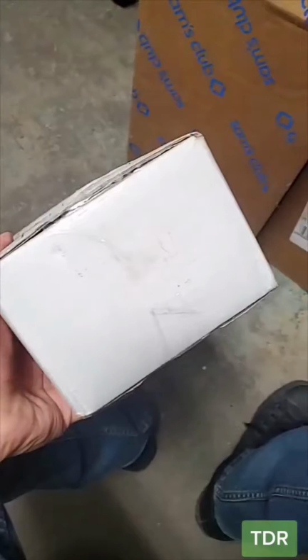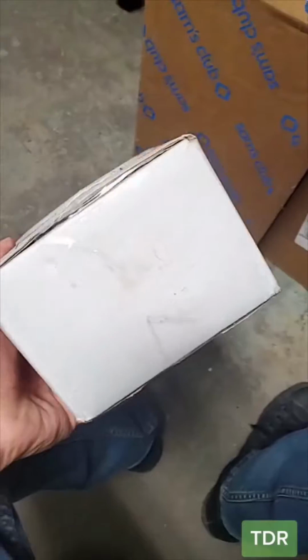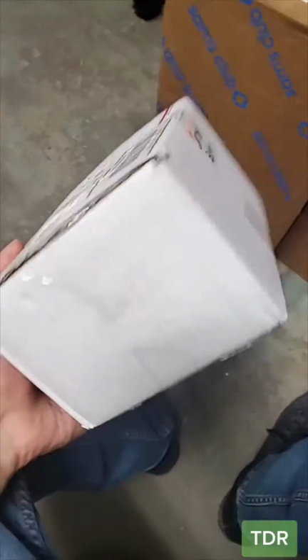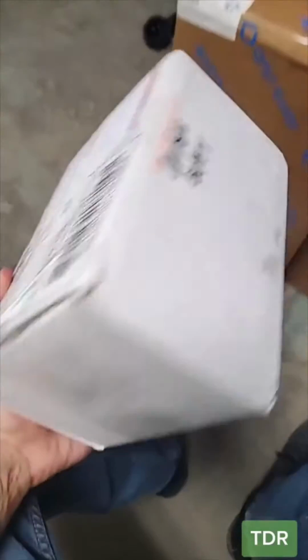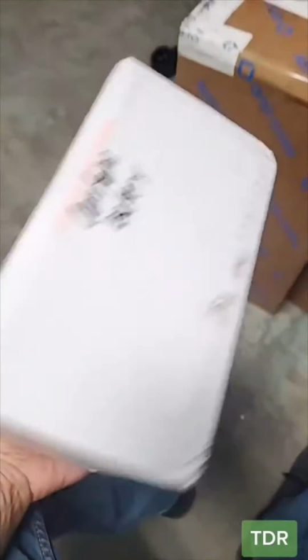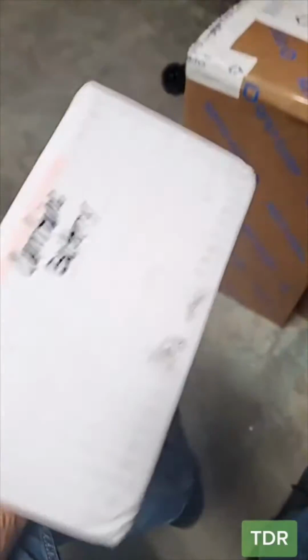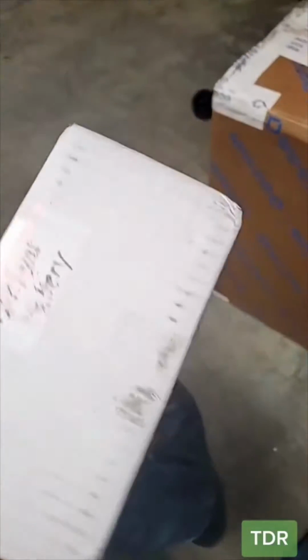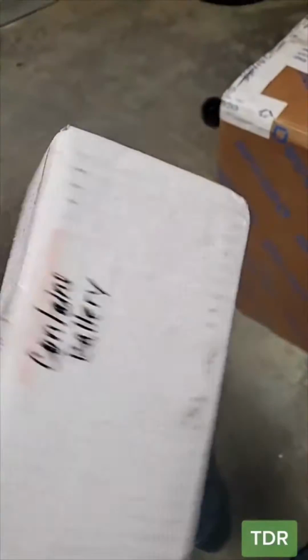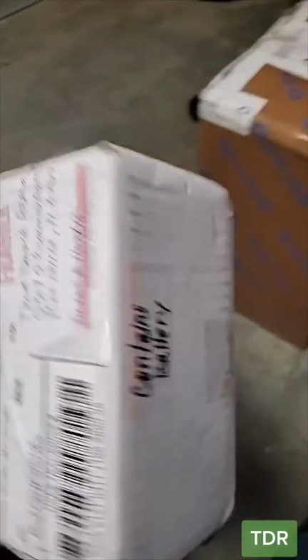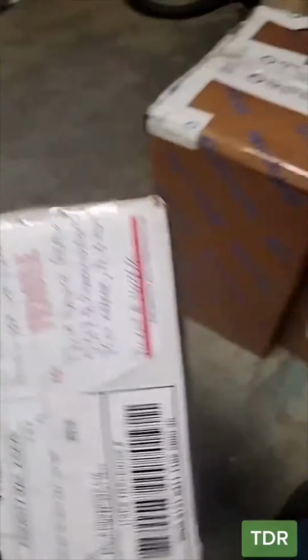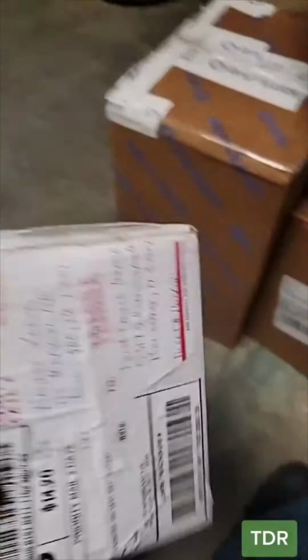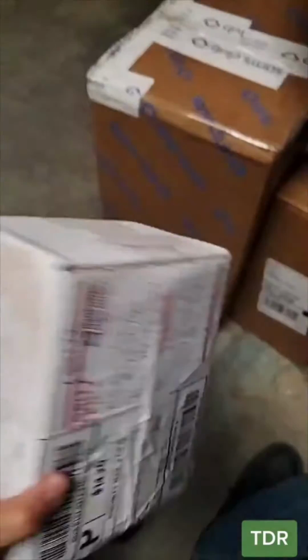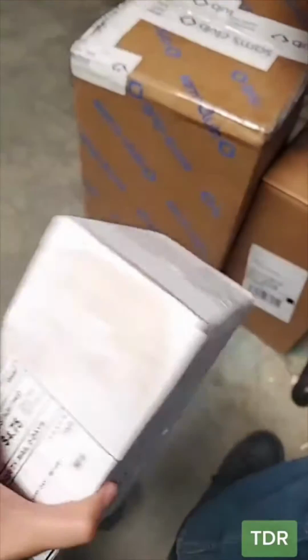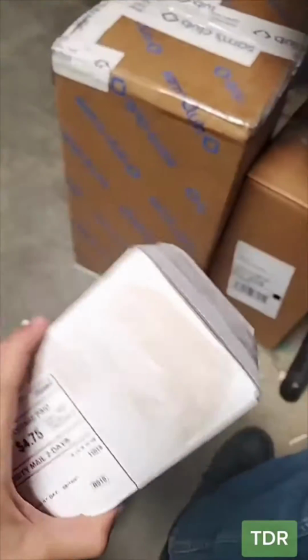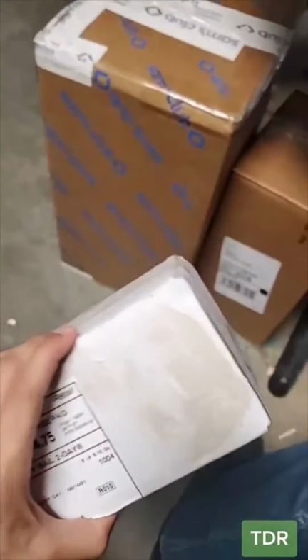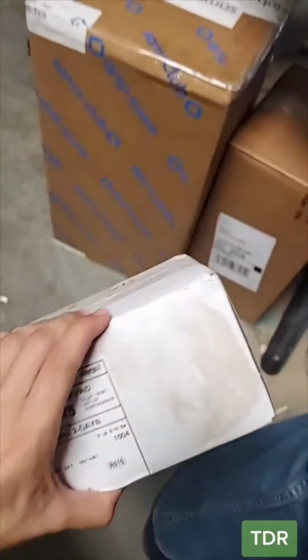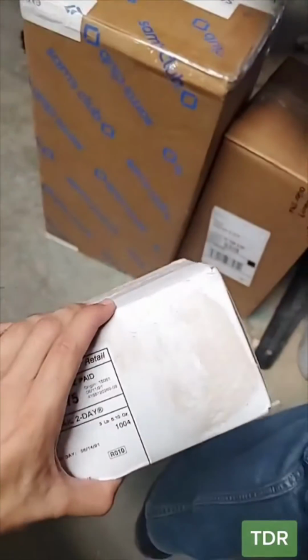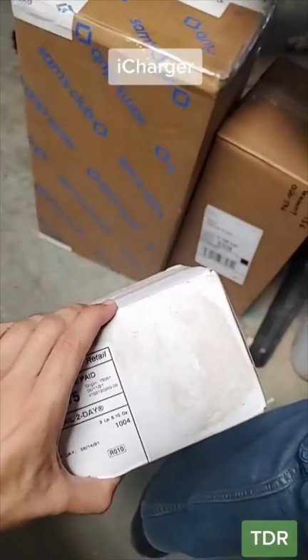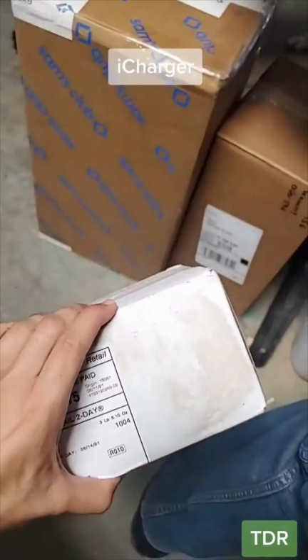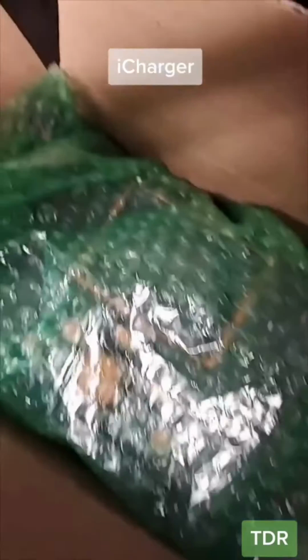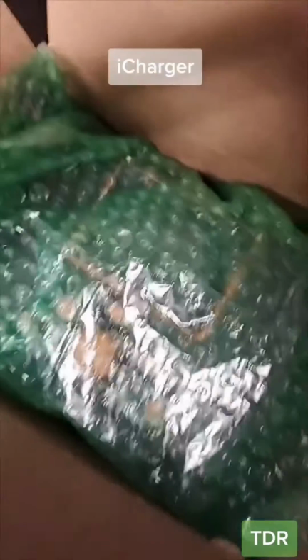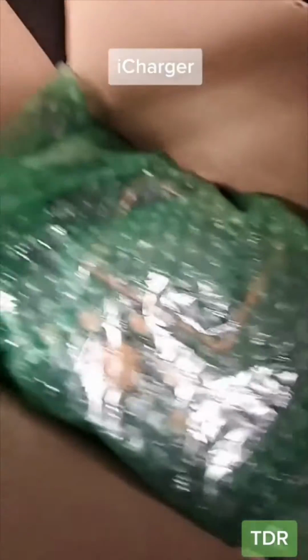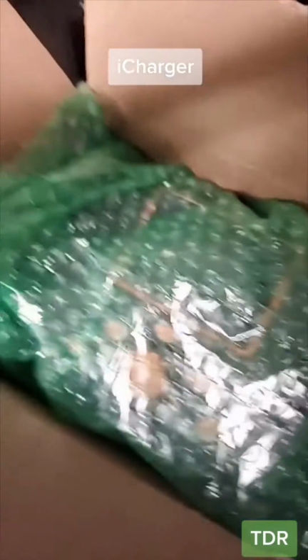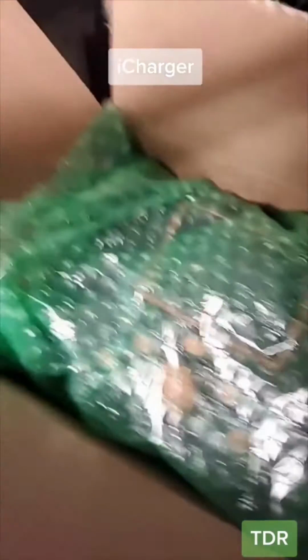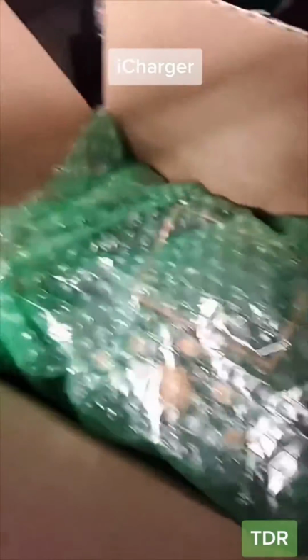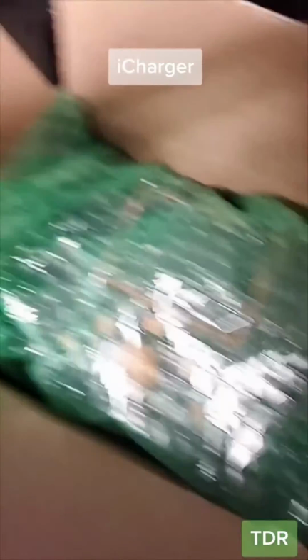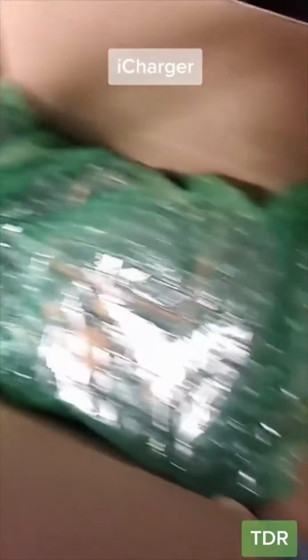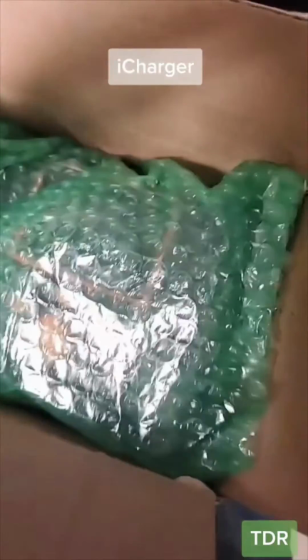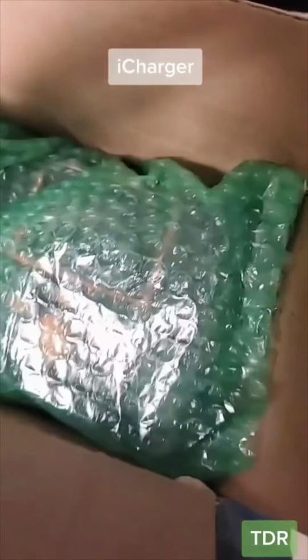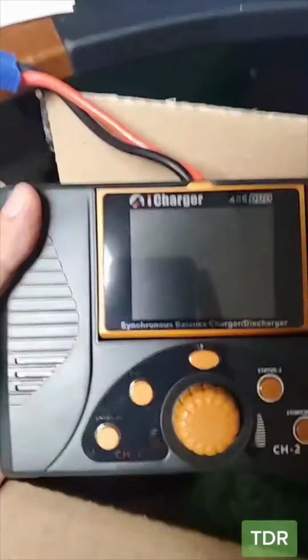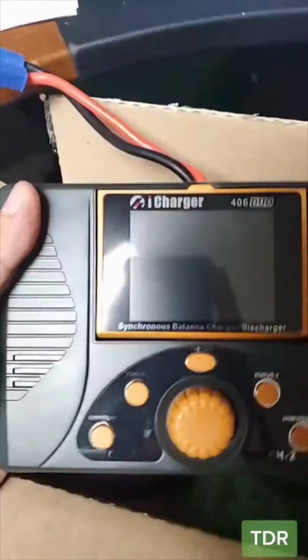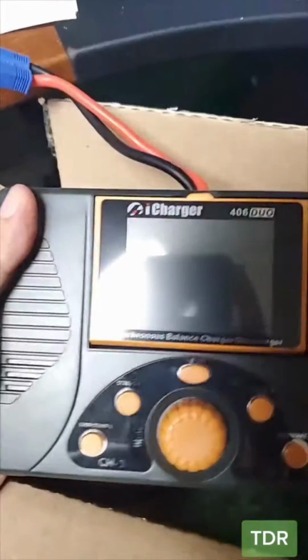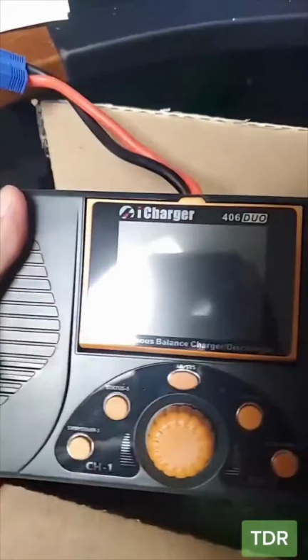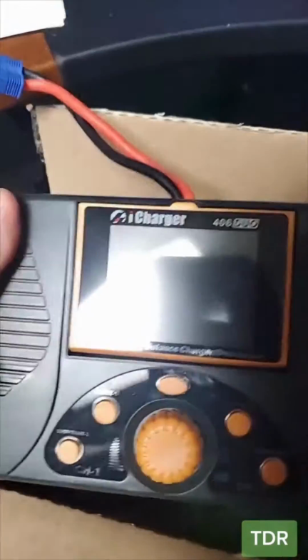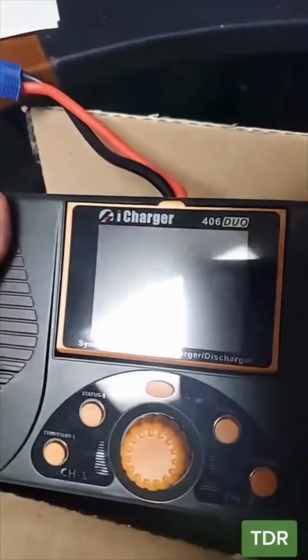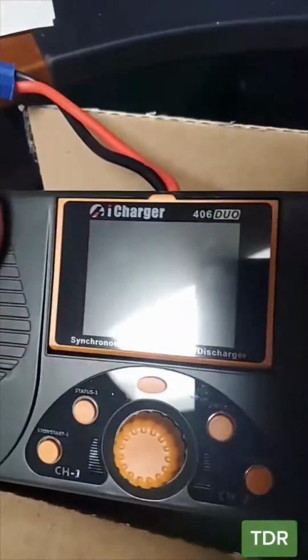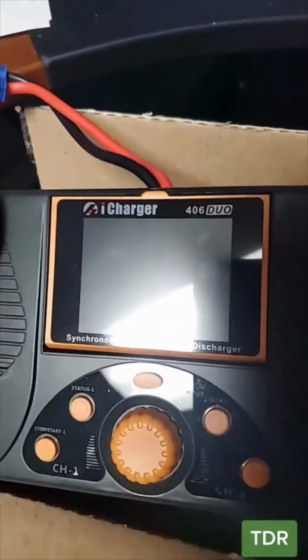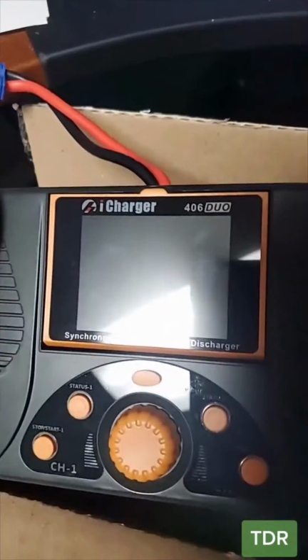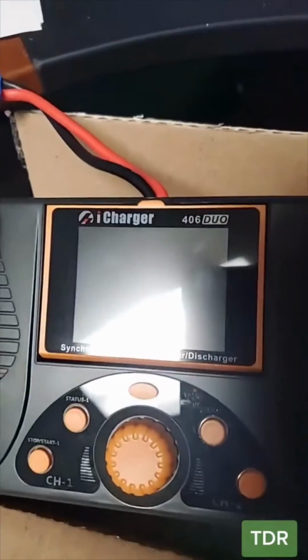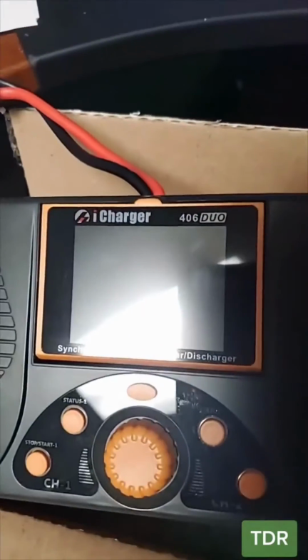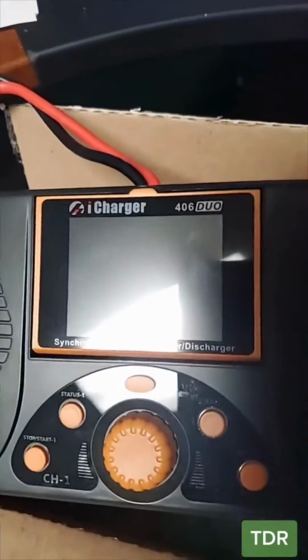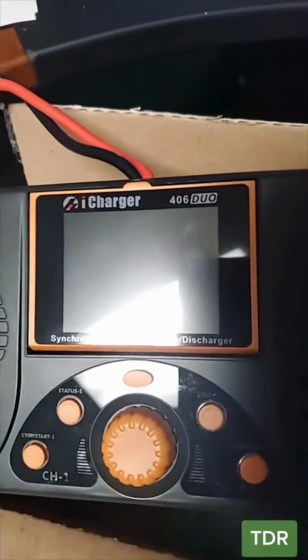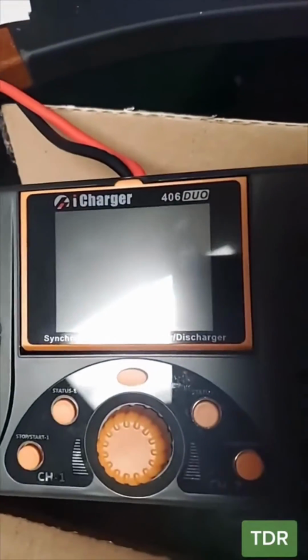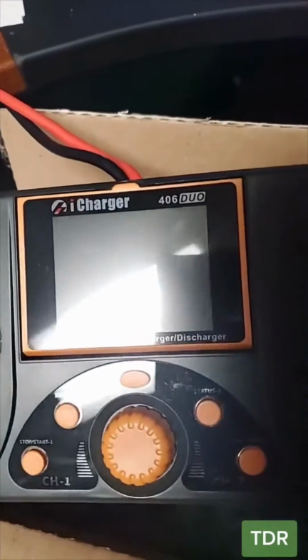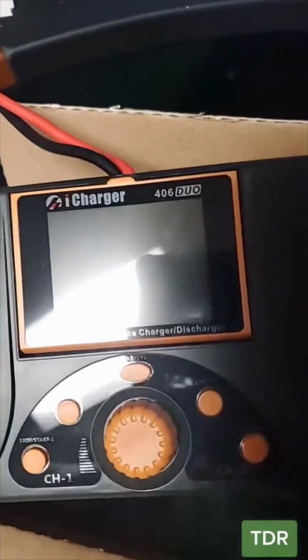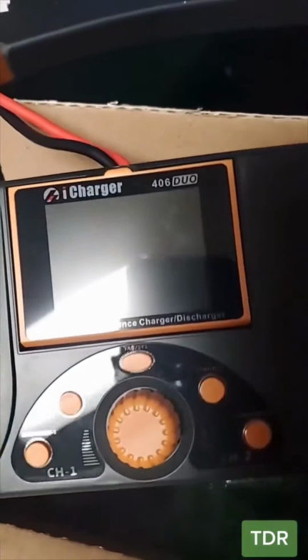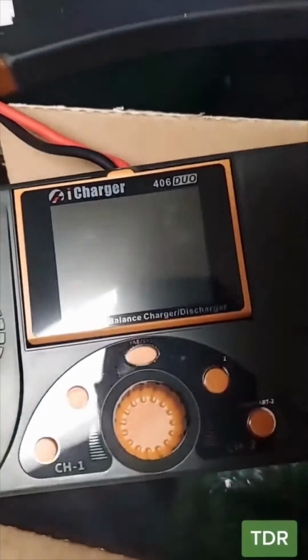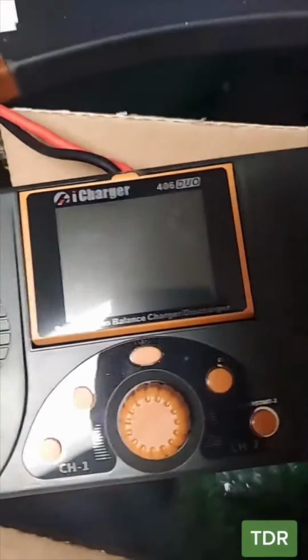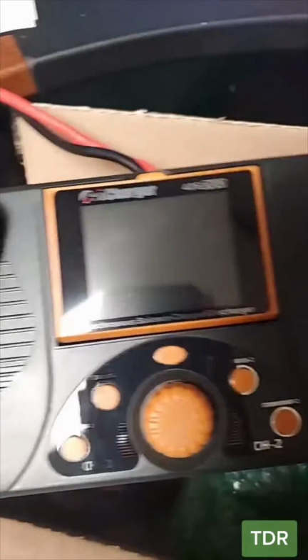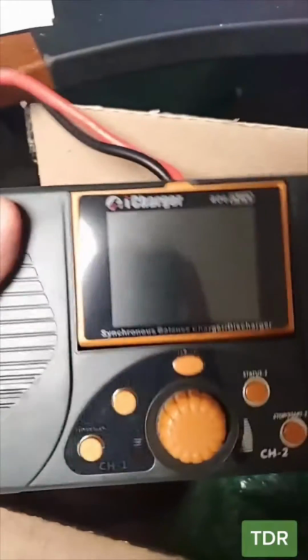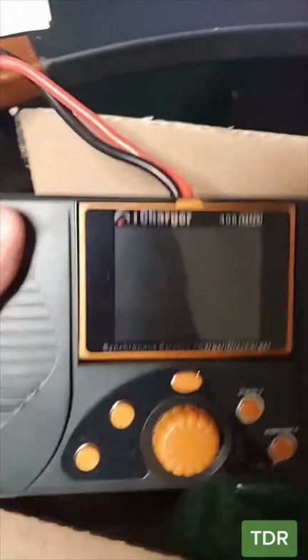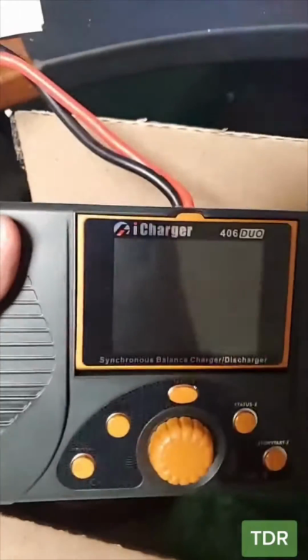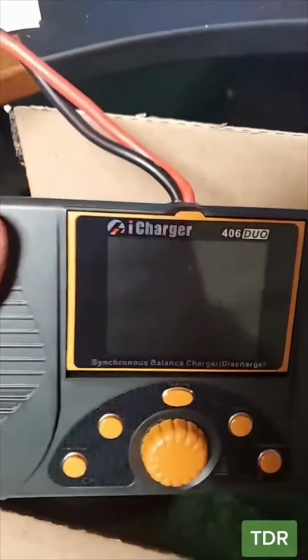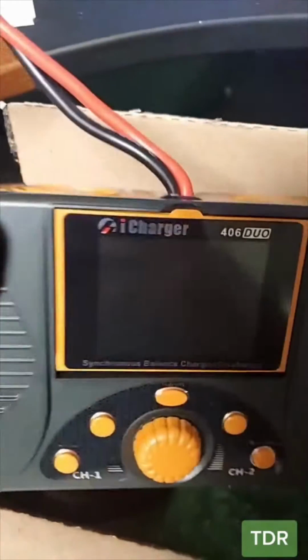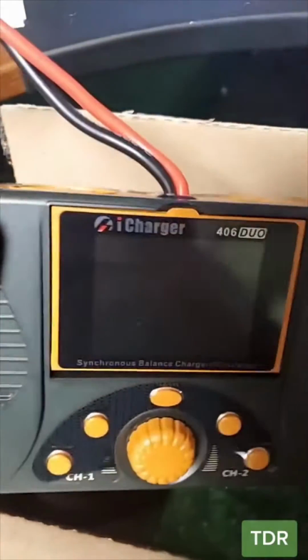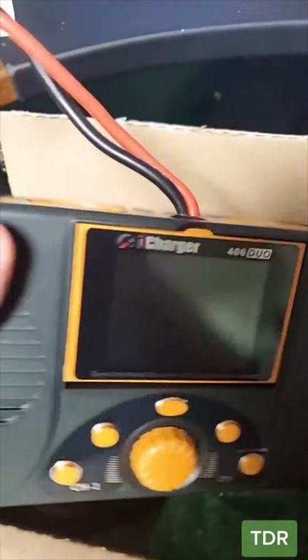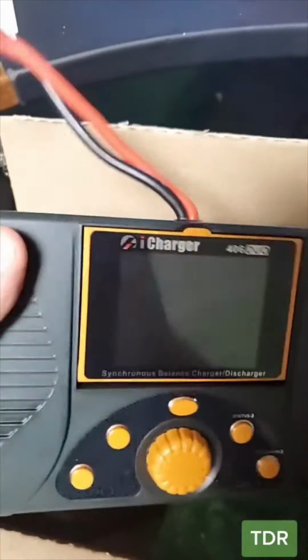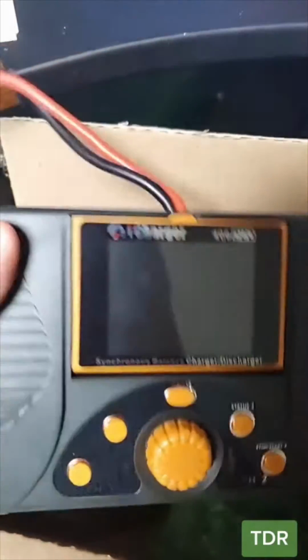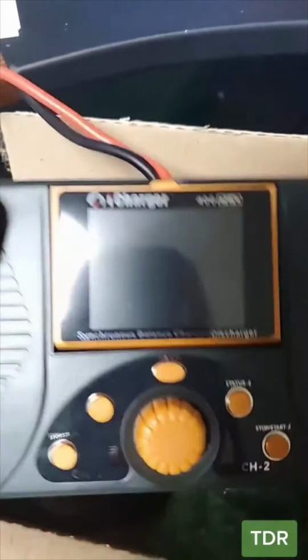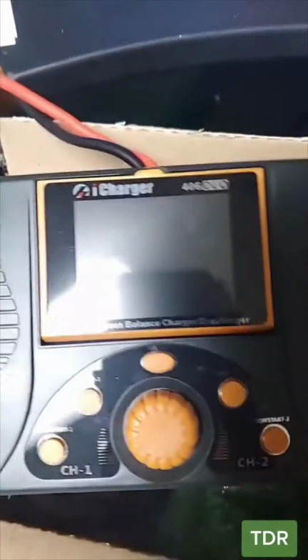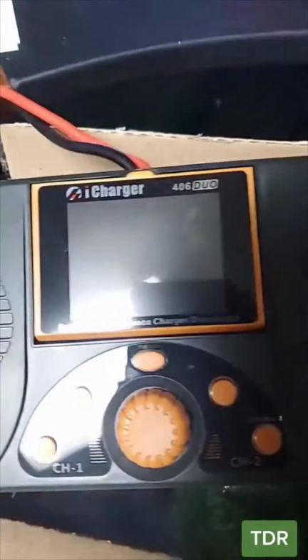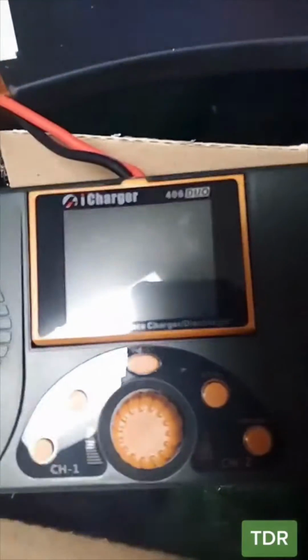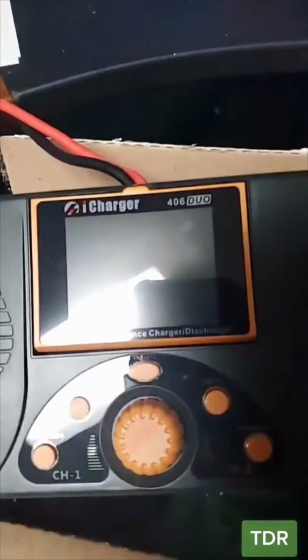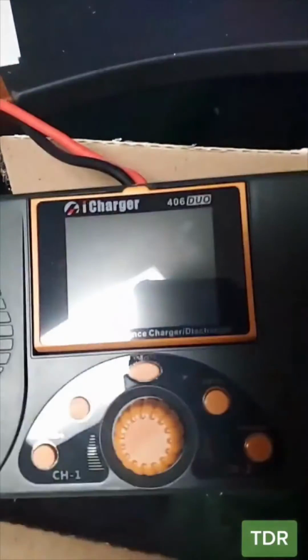Okay, last one for today is this small box right here. What do we got here? This is the iCharger 406 Duo. Let's see what's wrong with this.